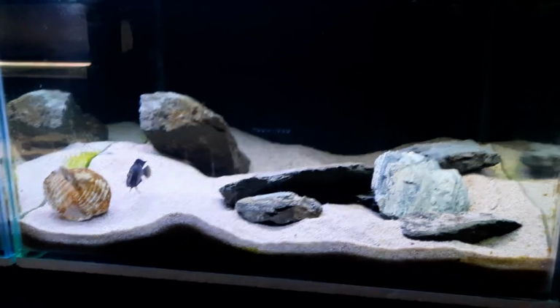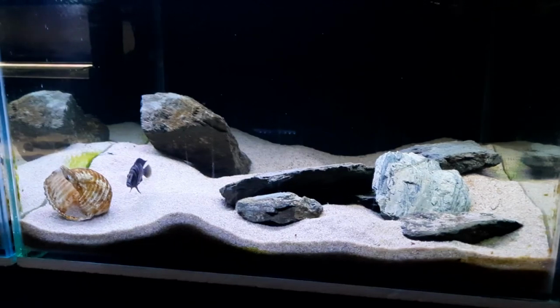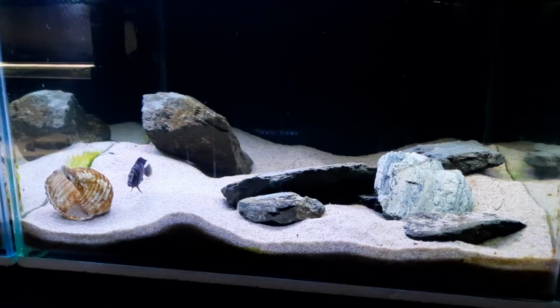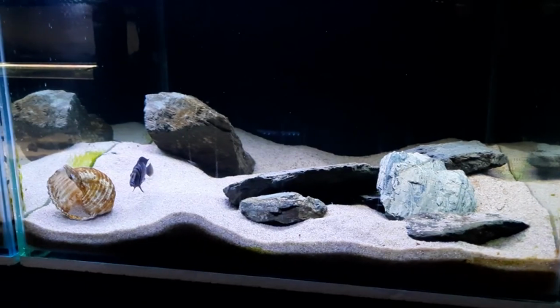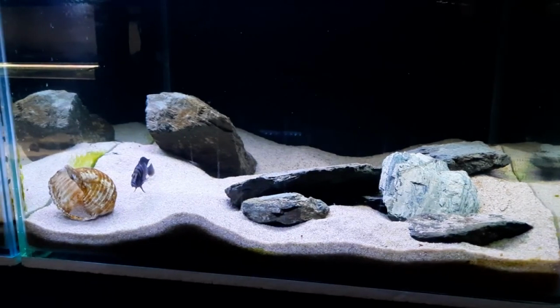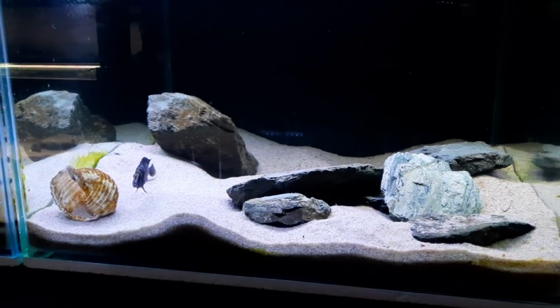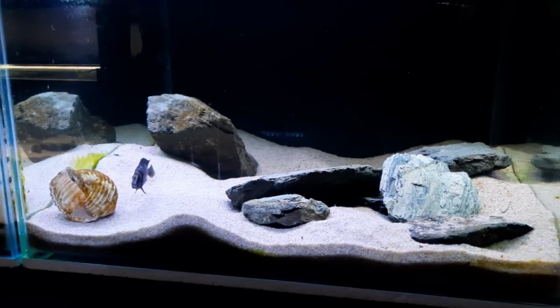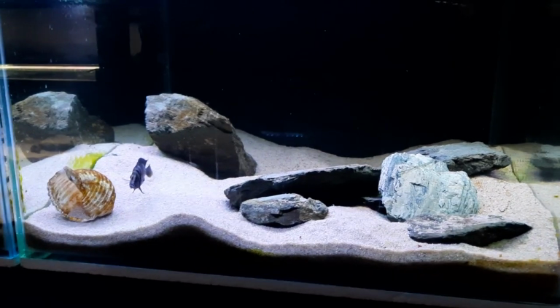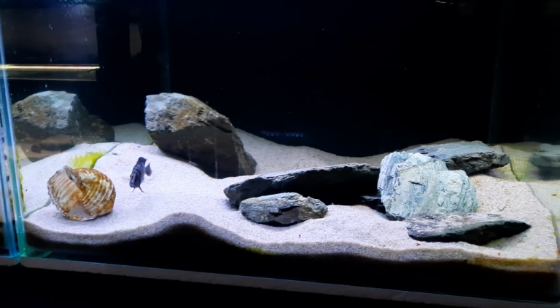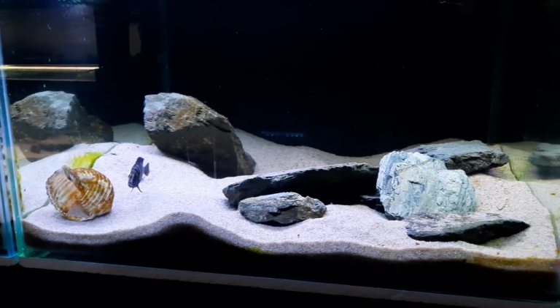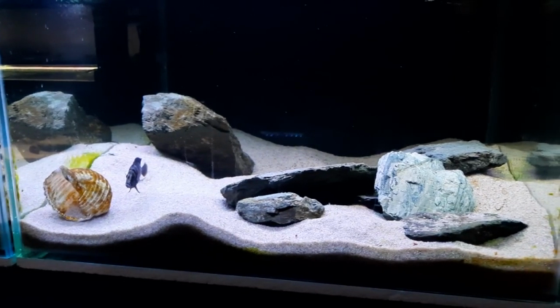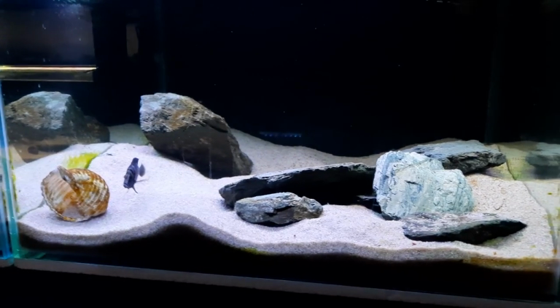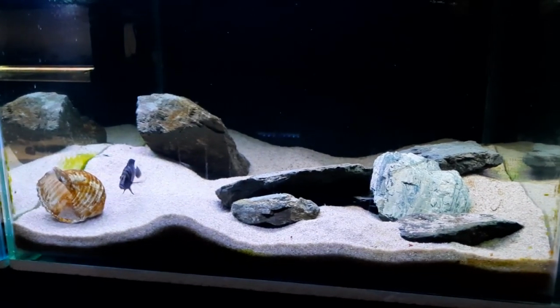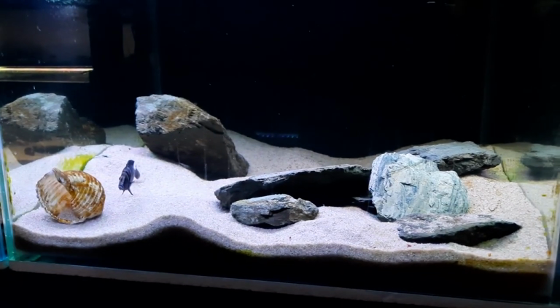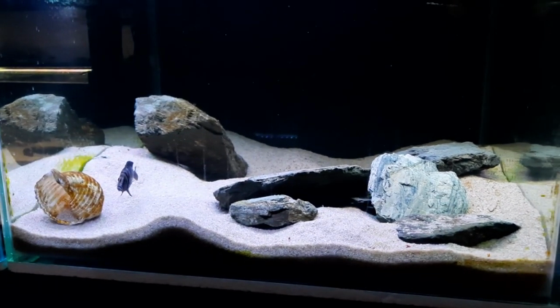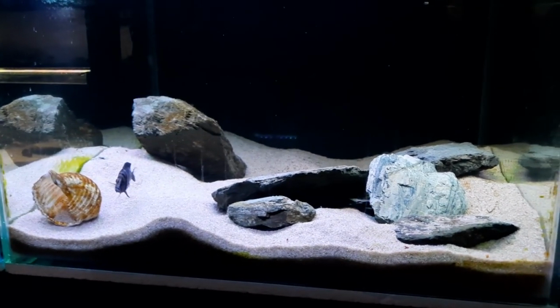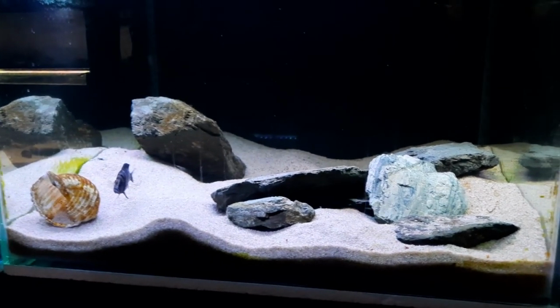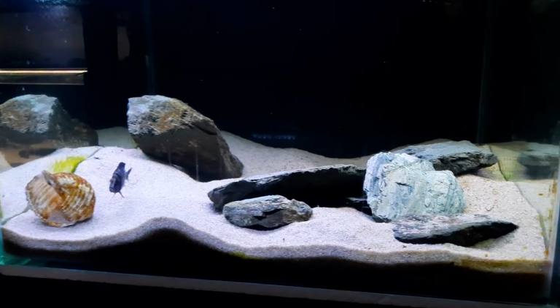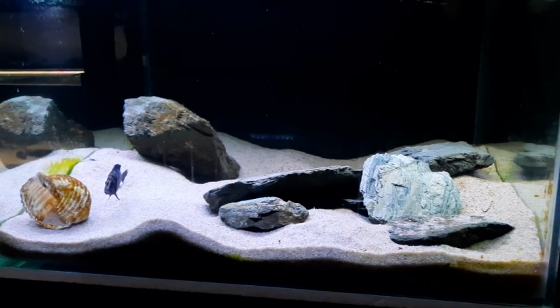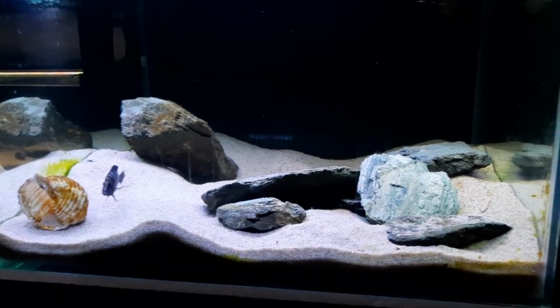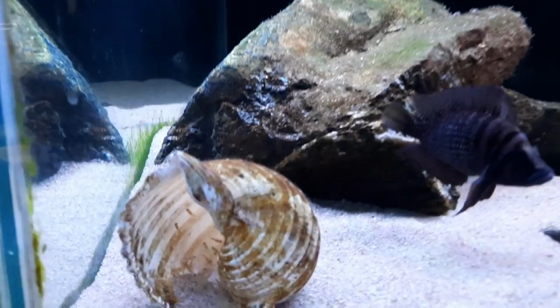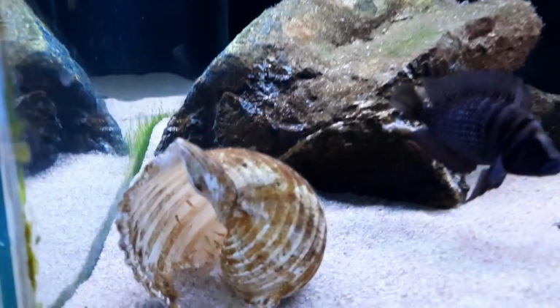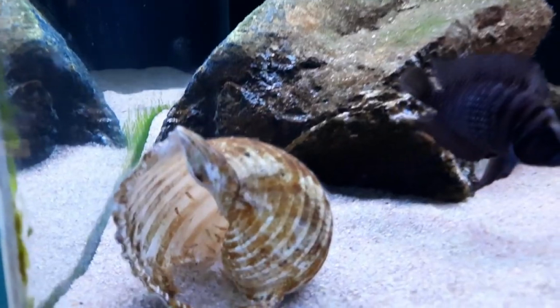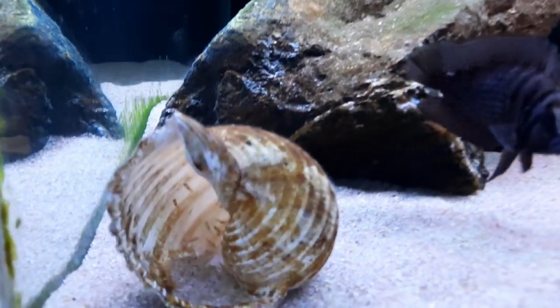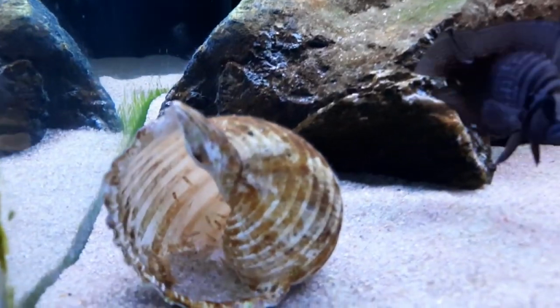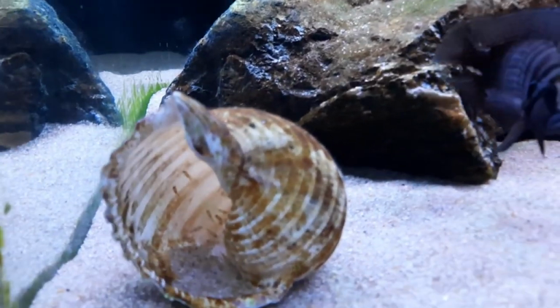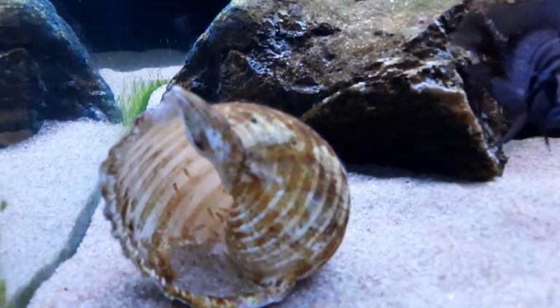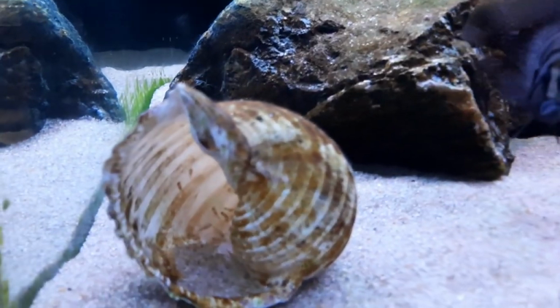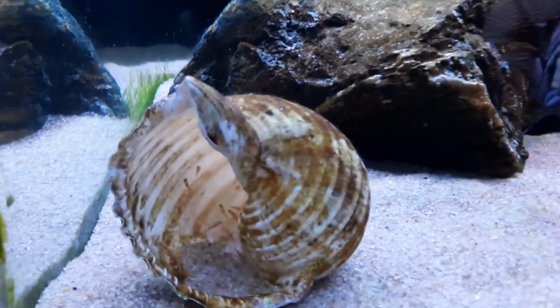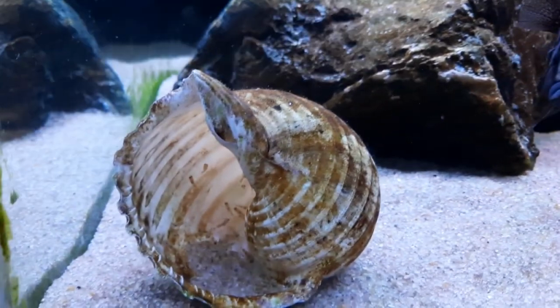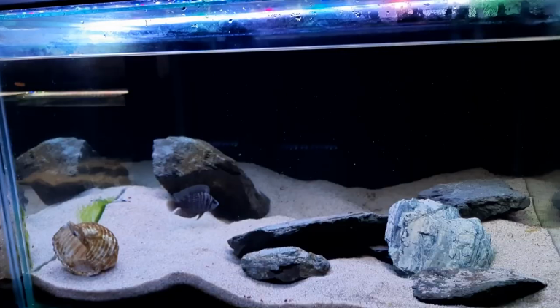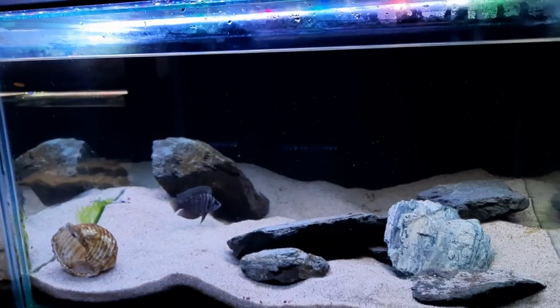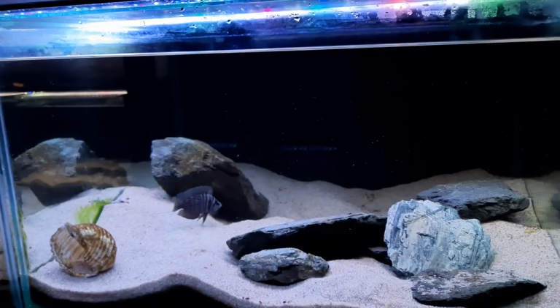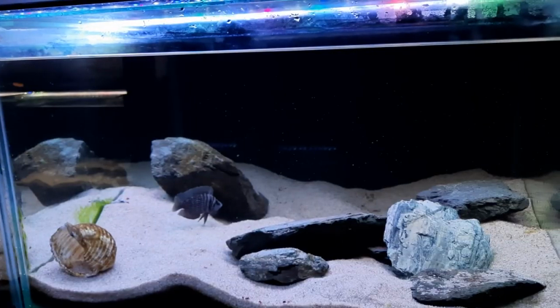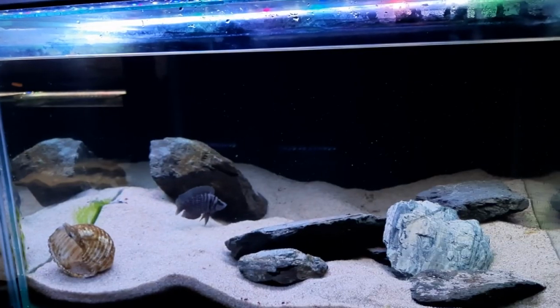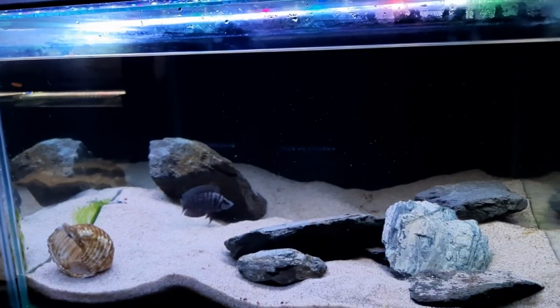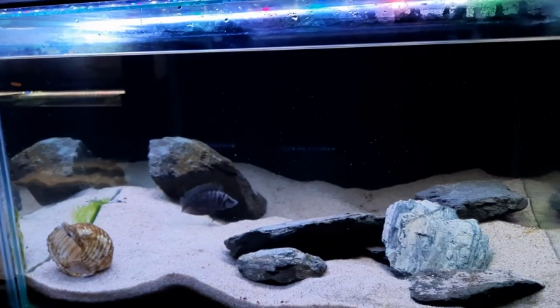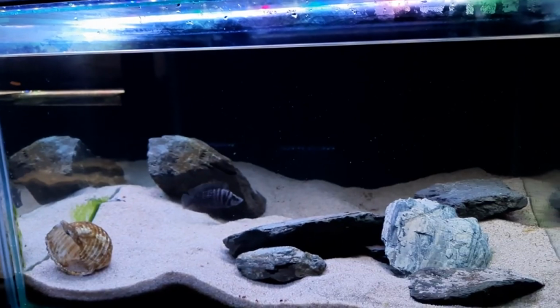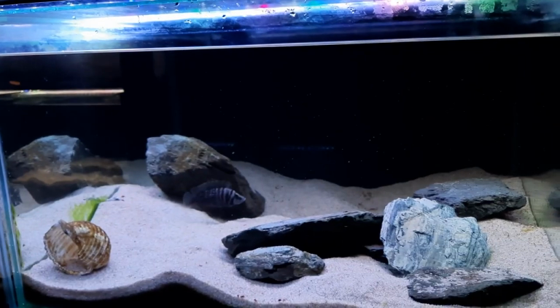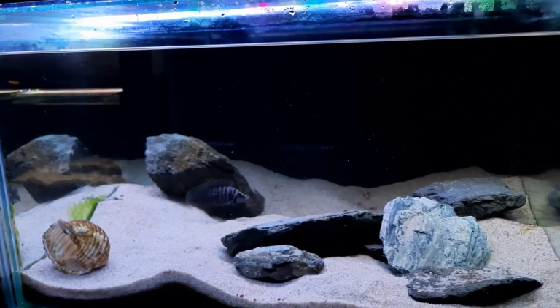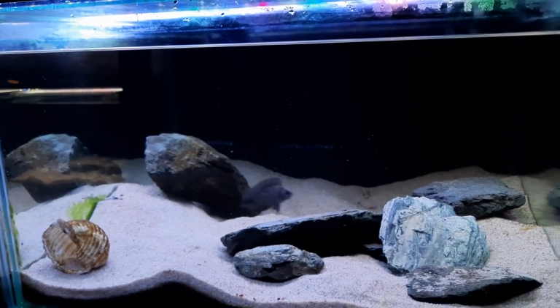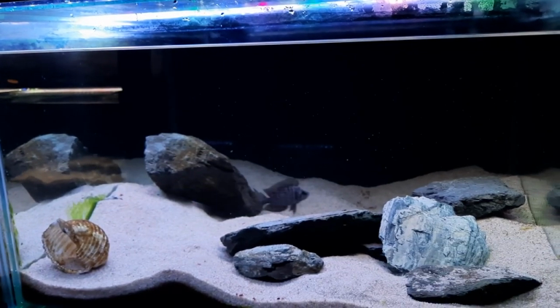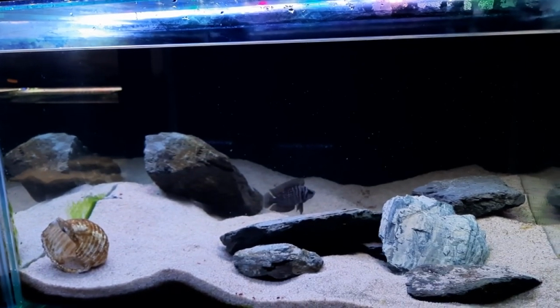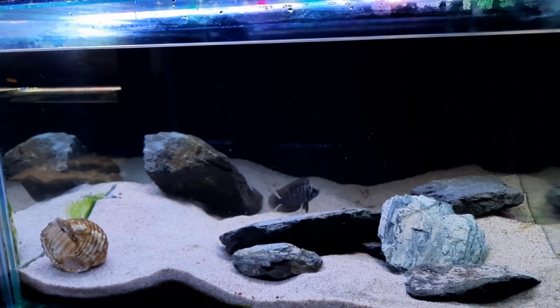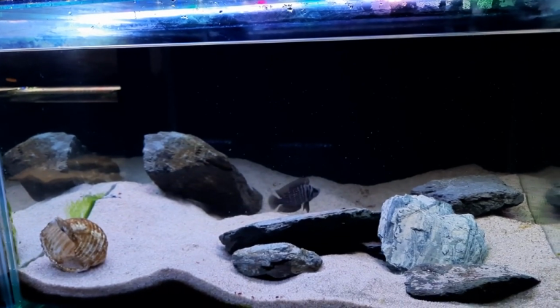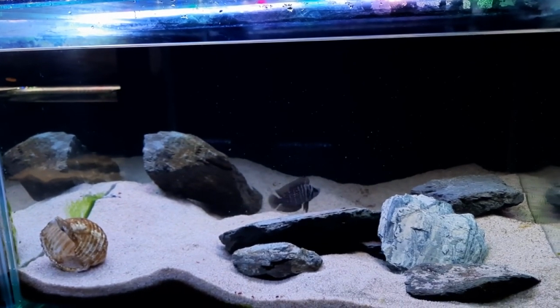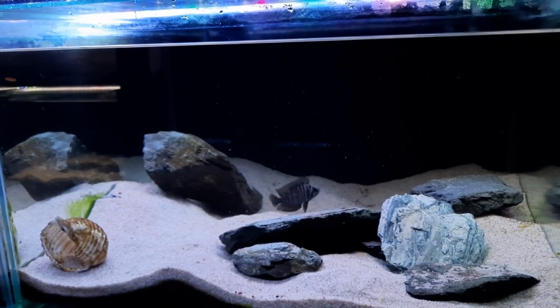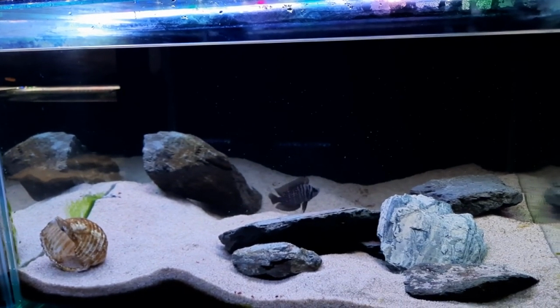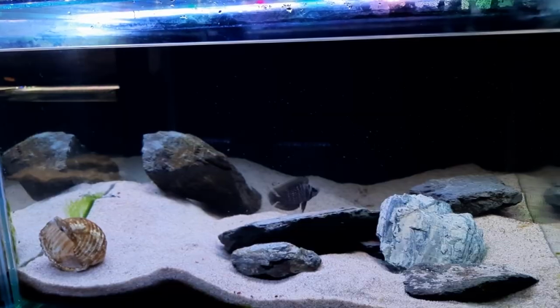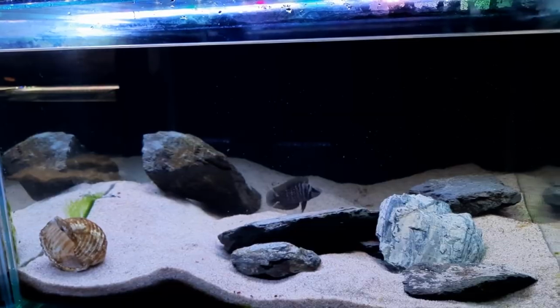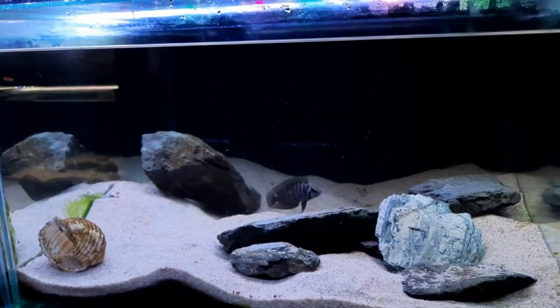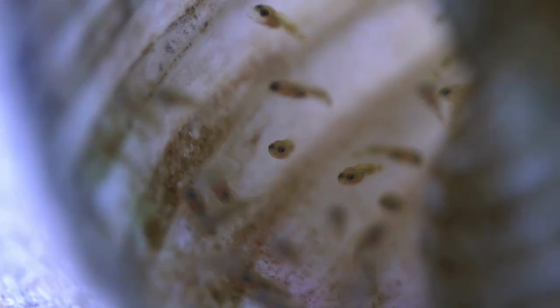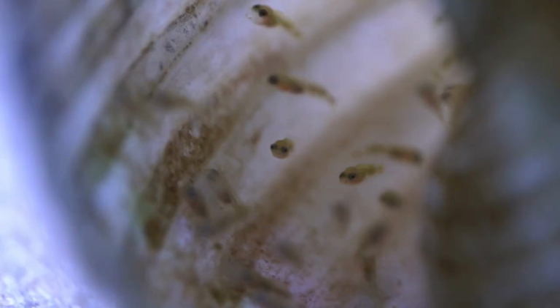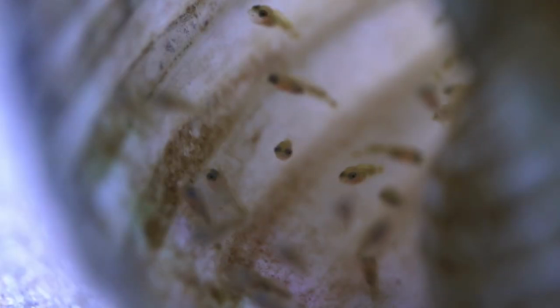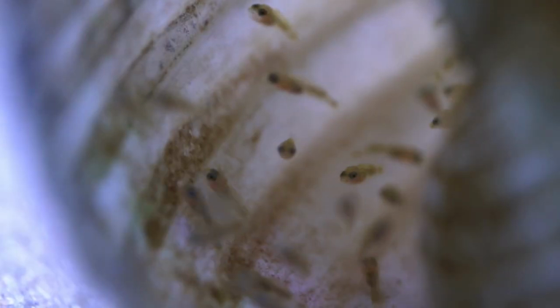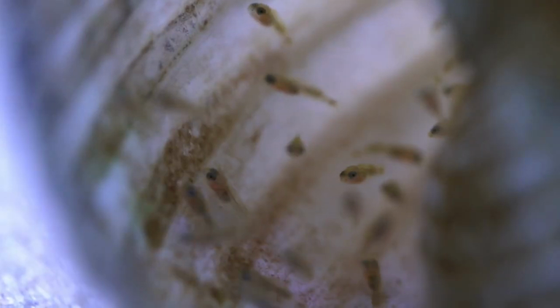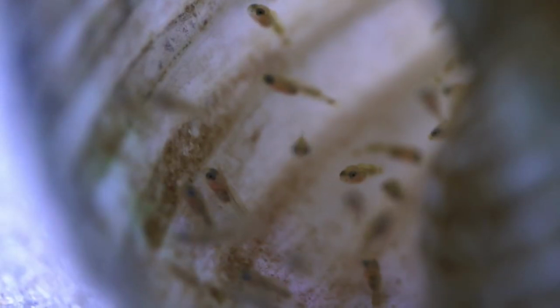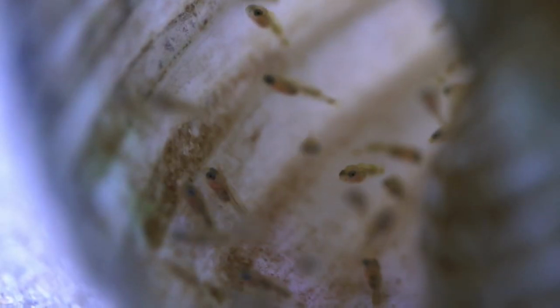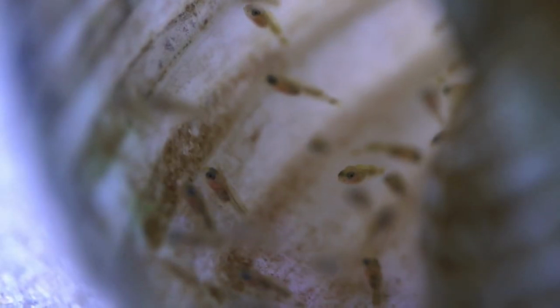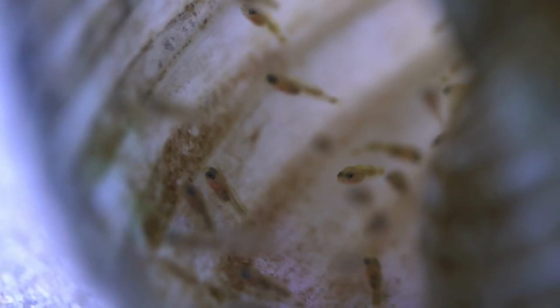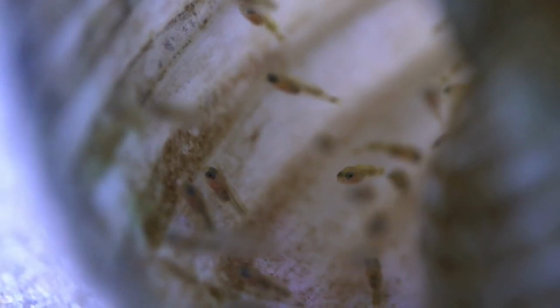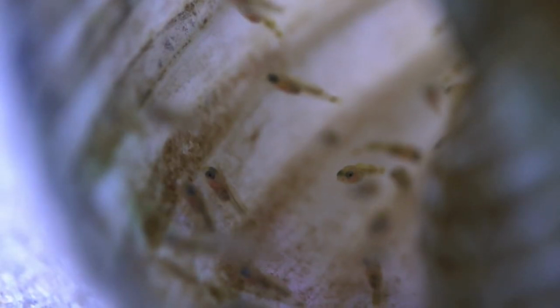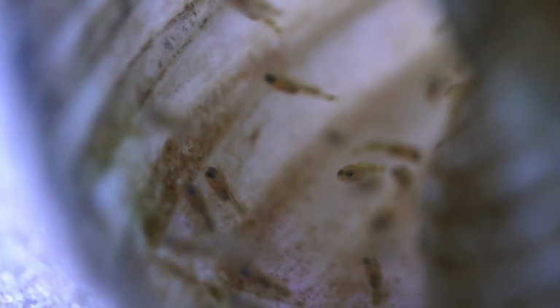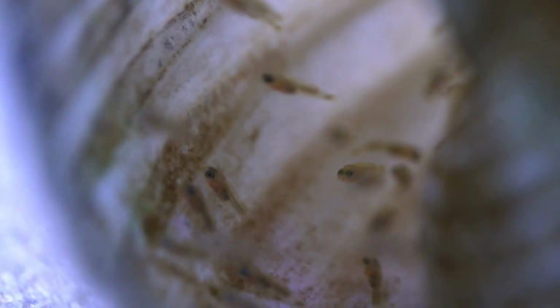I thought this black calvus was a male. Look at this shell. Now she's looking around the aquarium for the other calvus. I'm expecting a lot more fry.